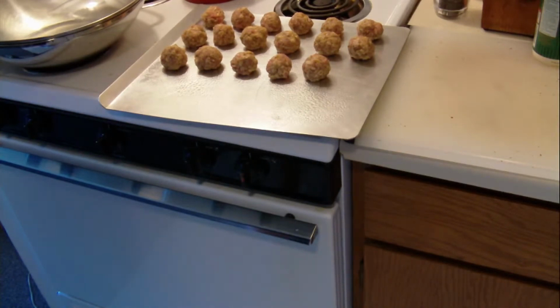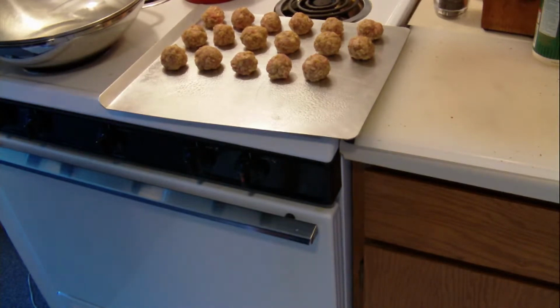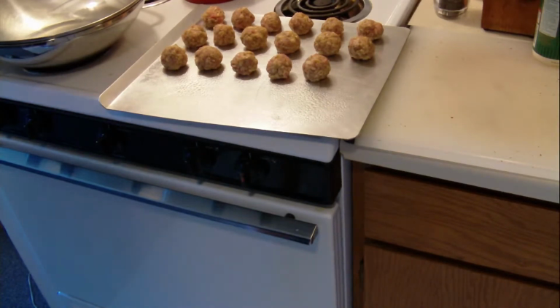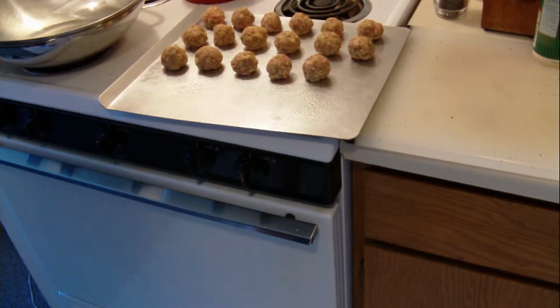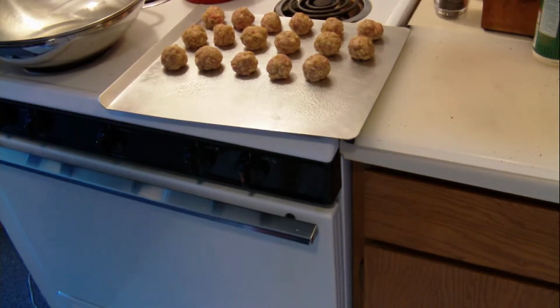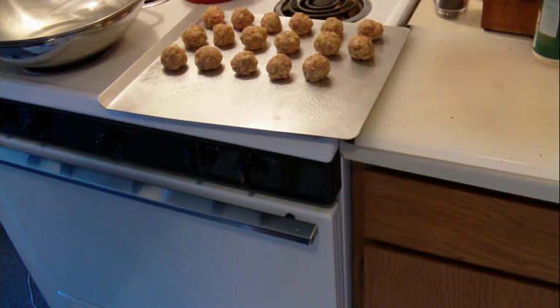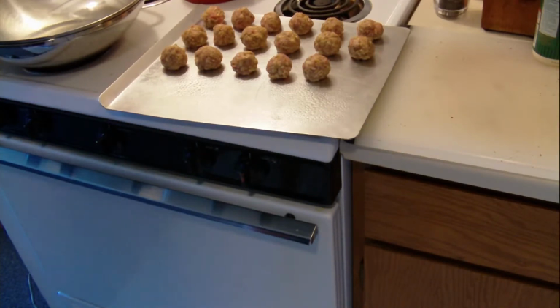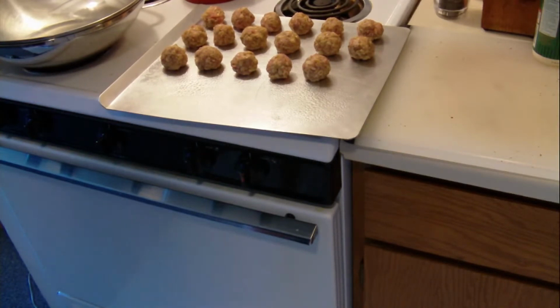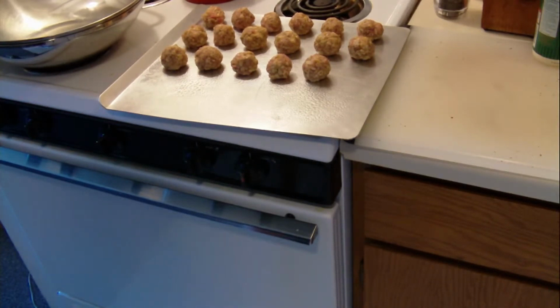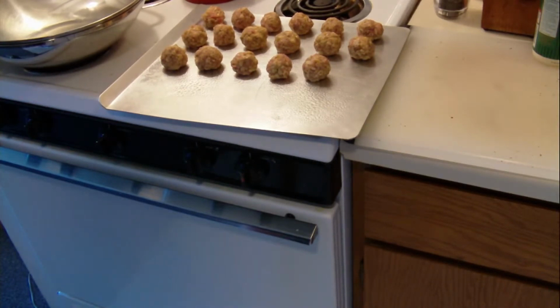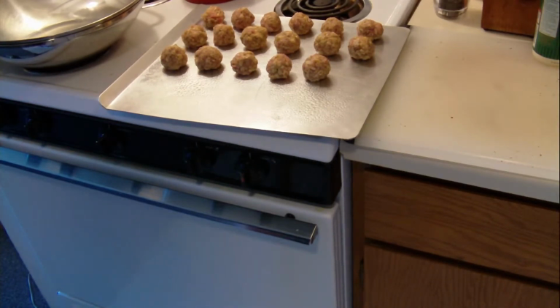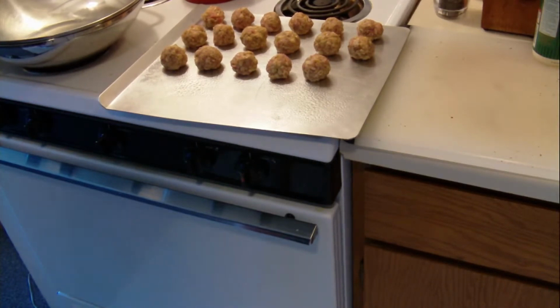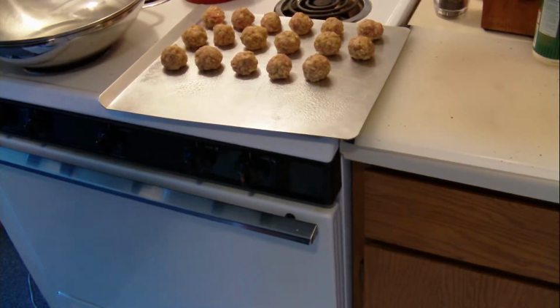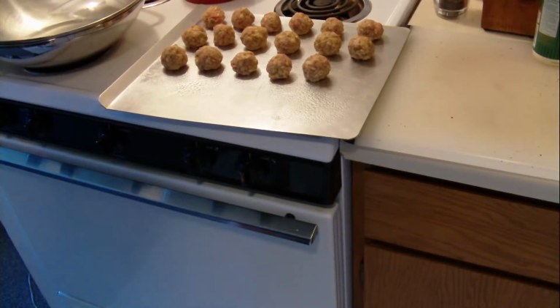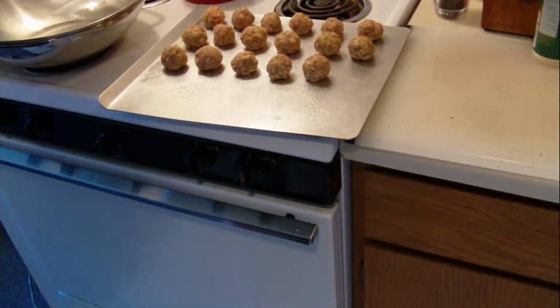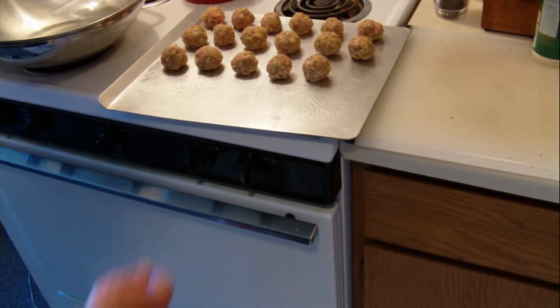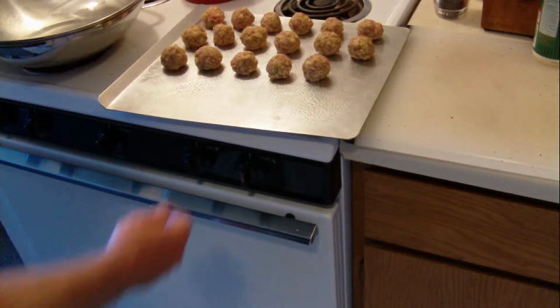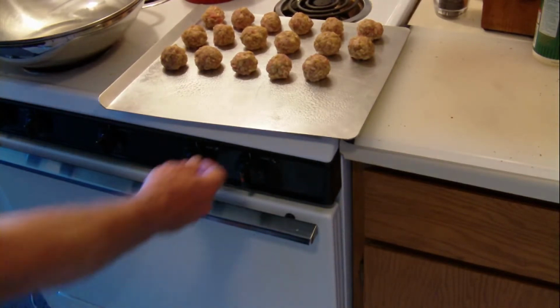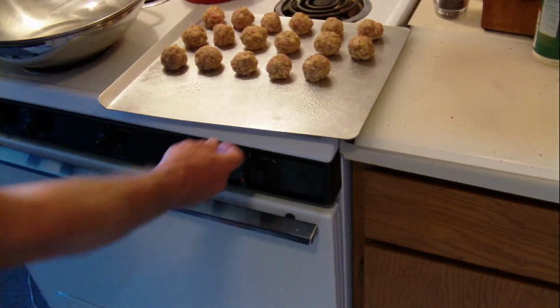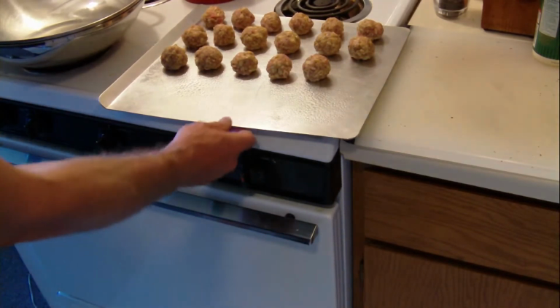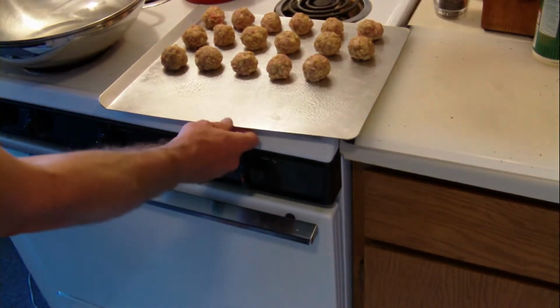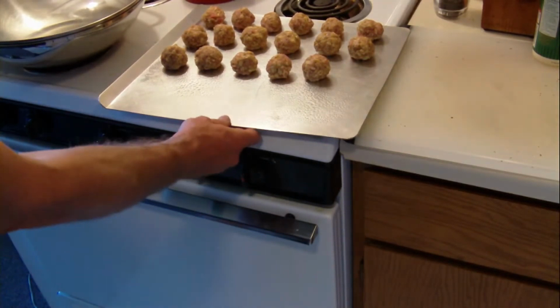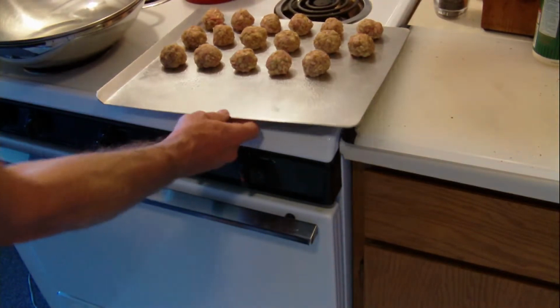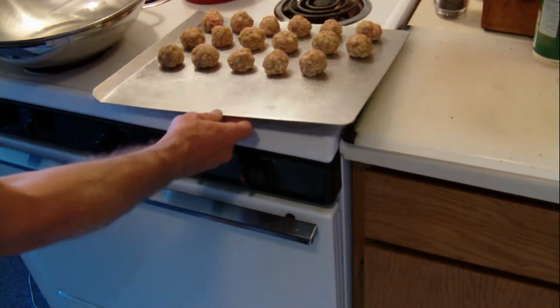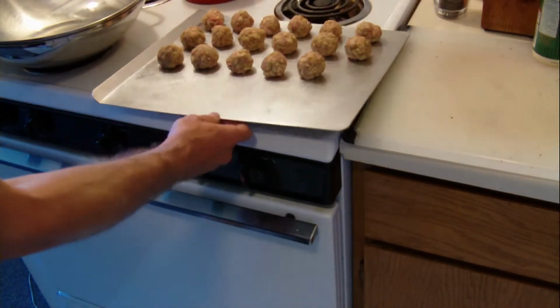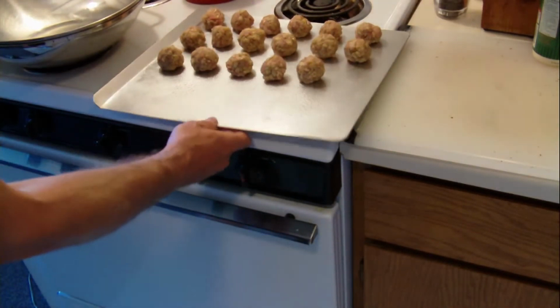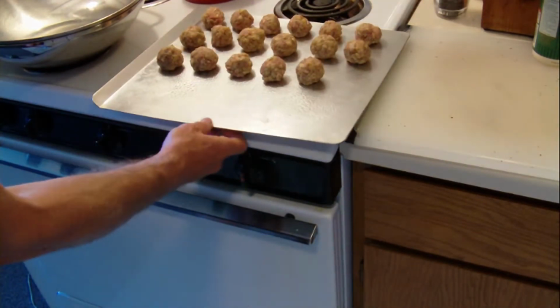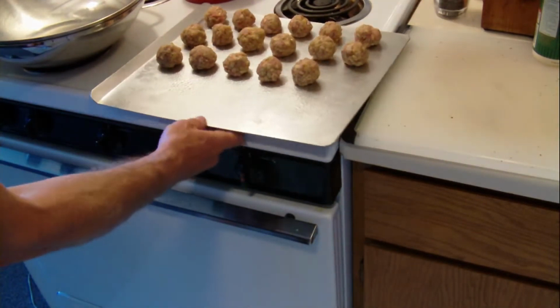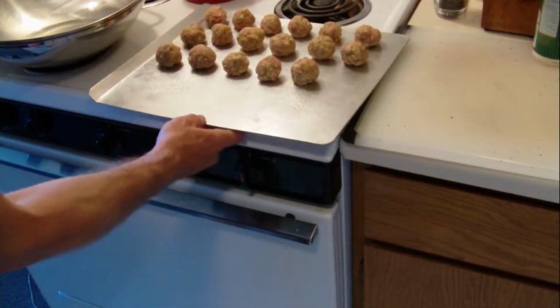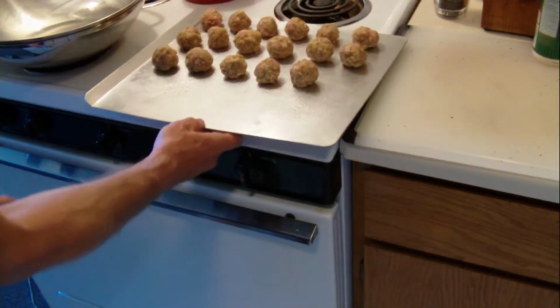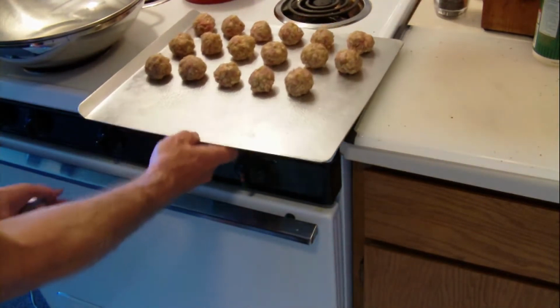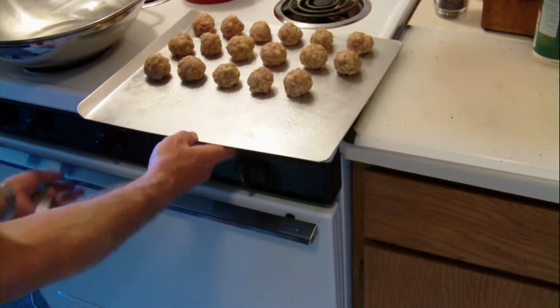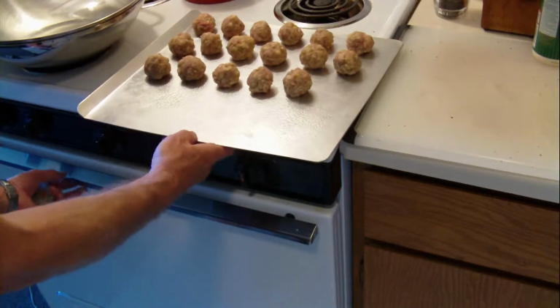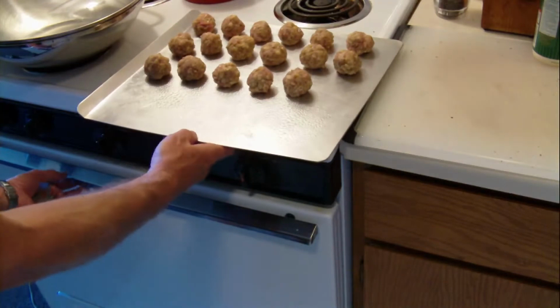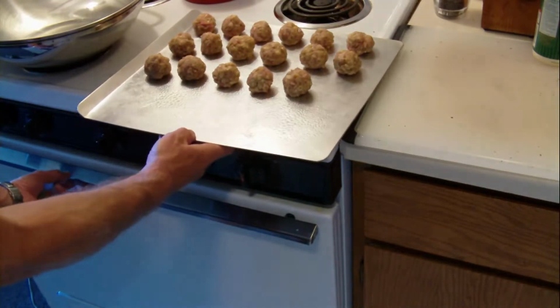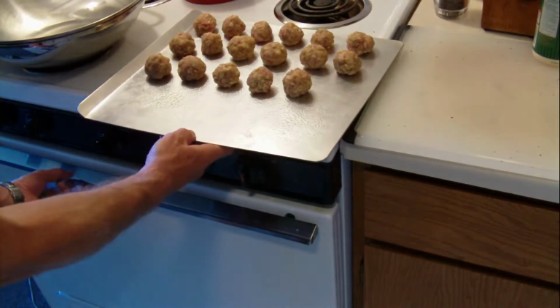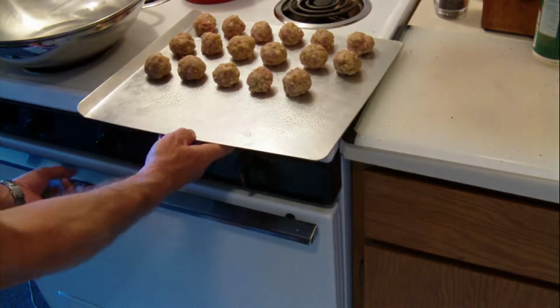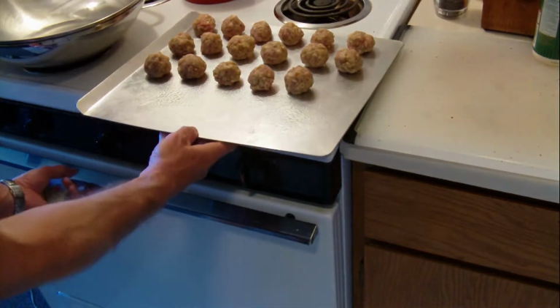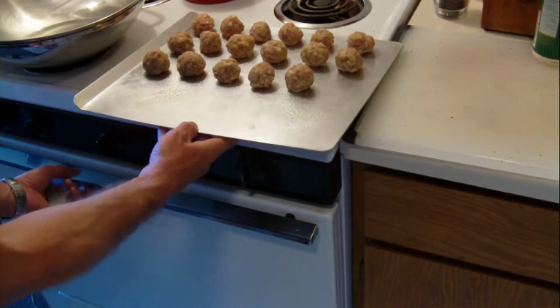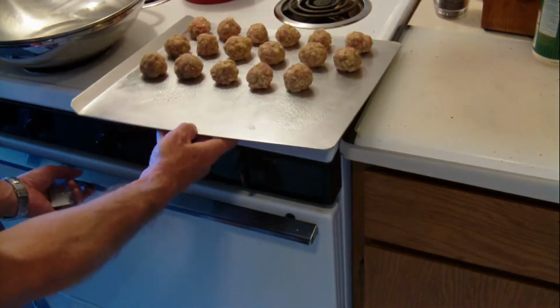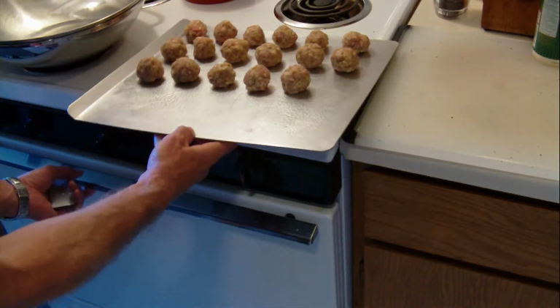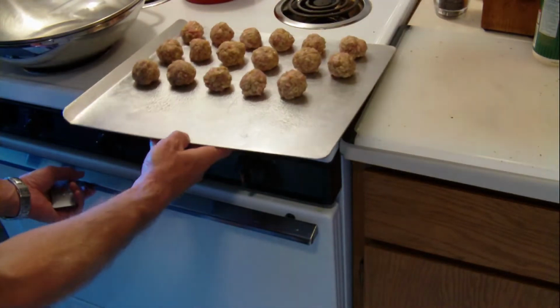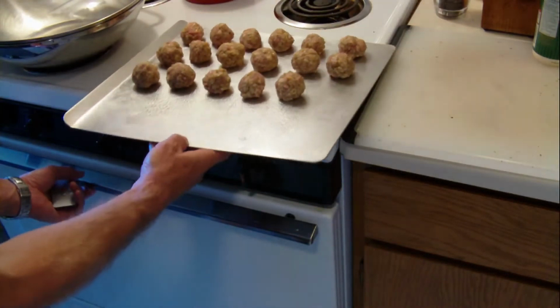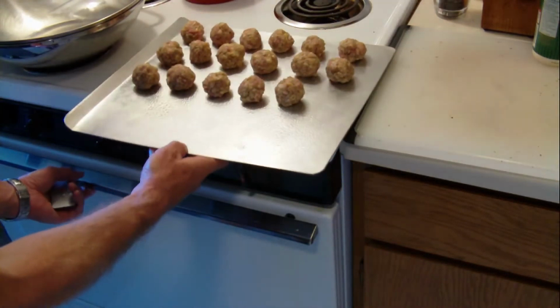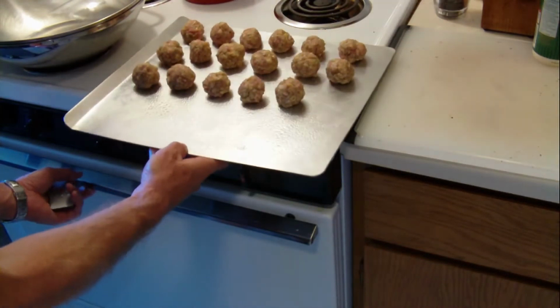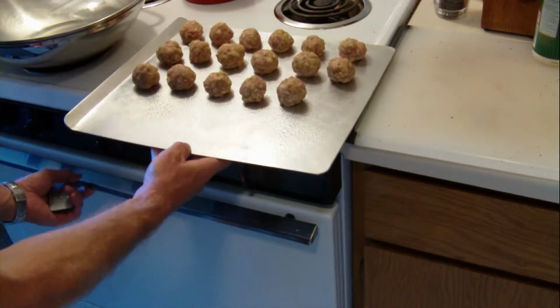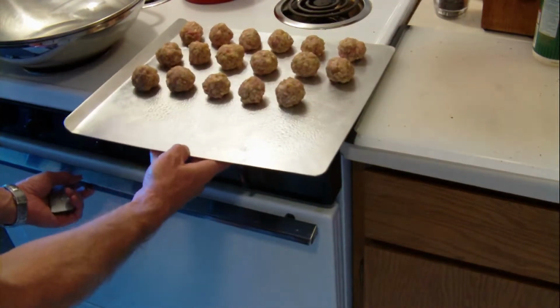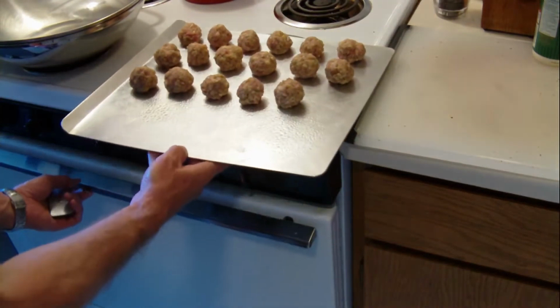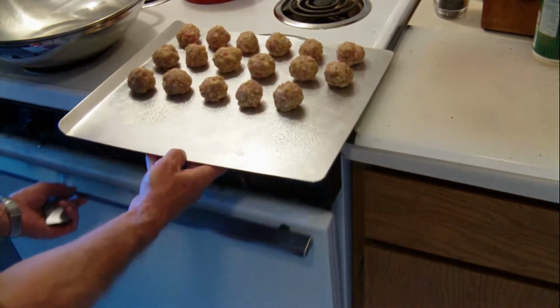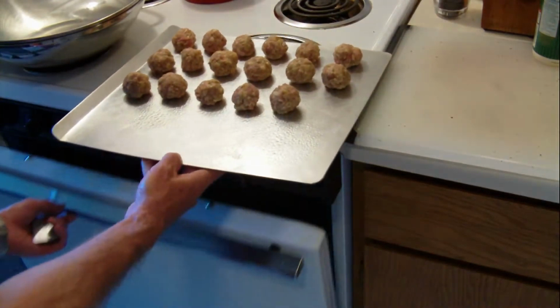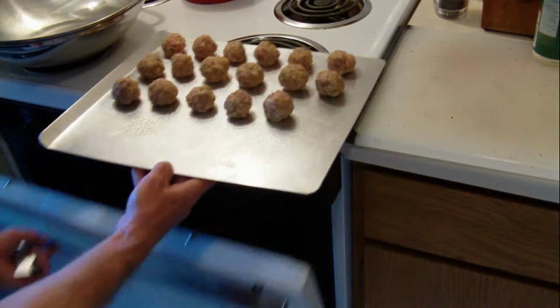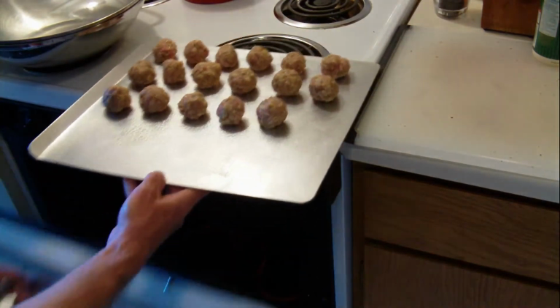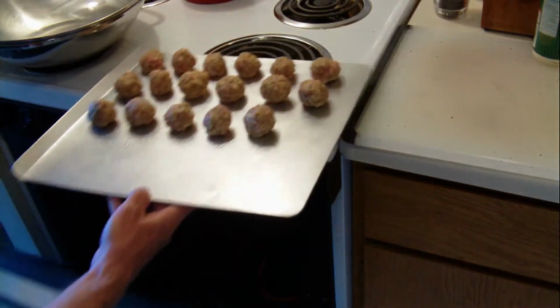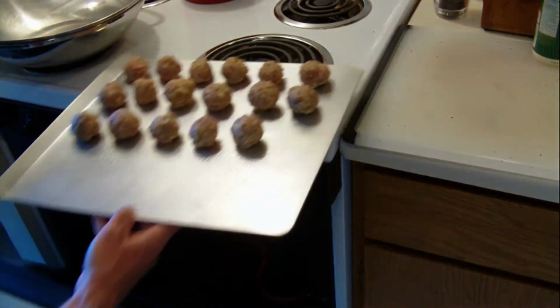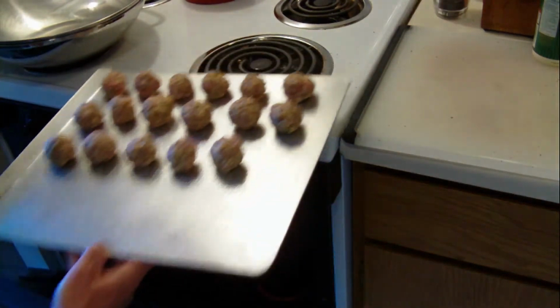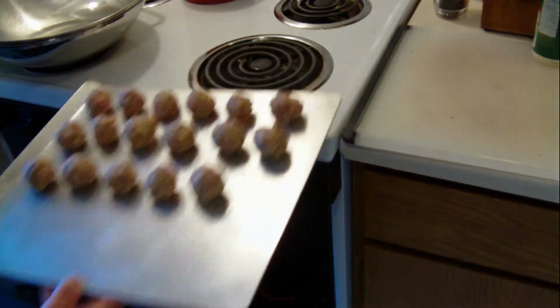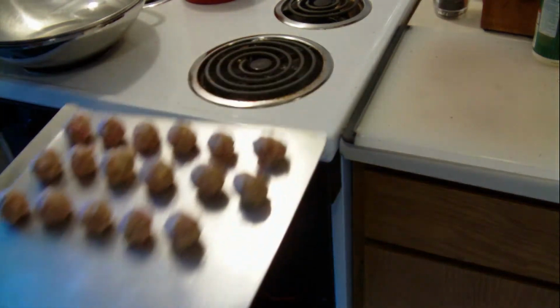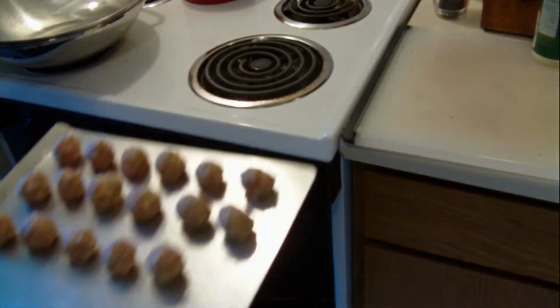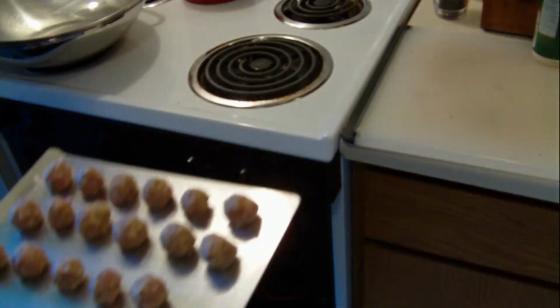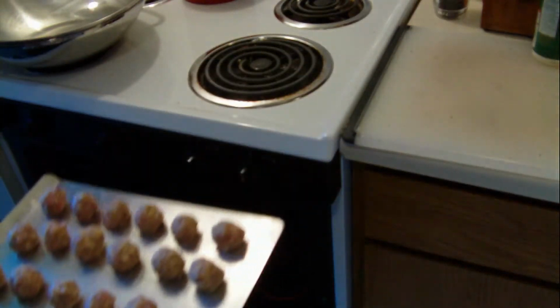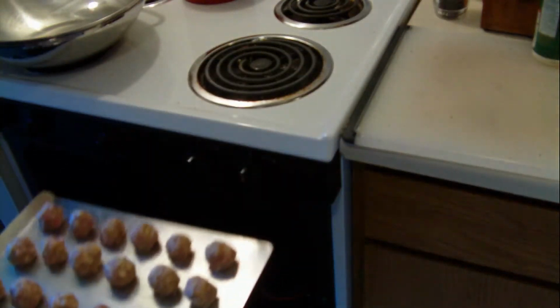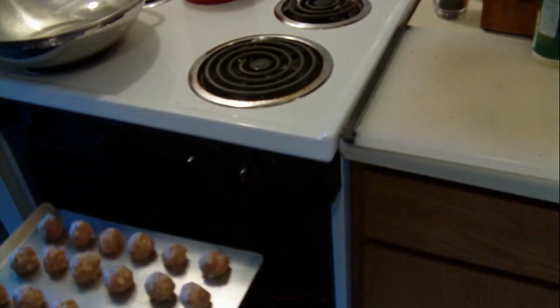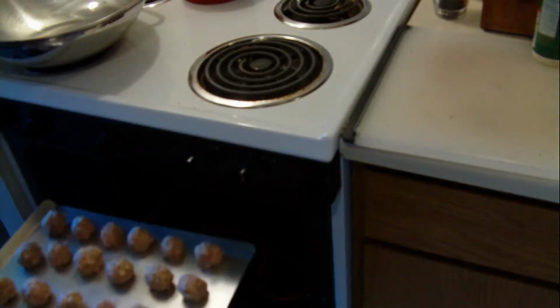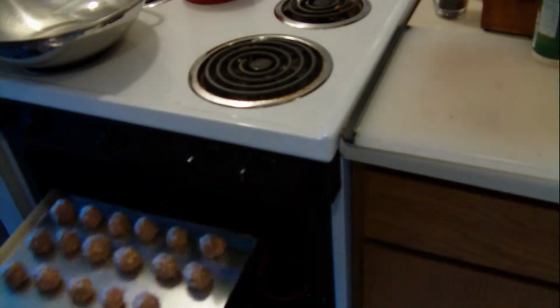Once the meatballs are made, I bake them for about 30 minutes in the preheated oven at about 320 degrees.